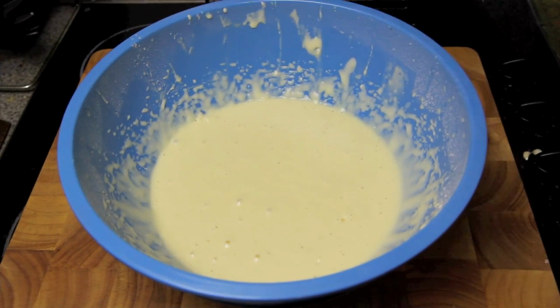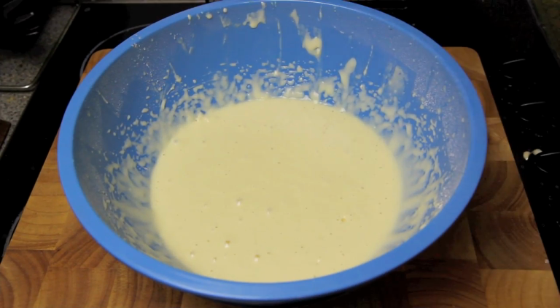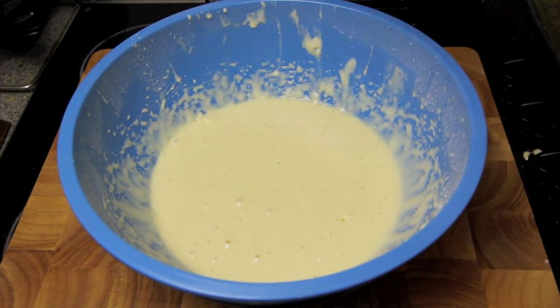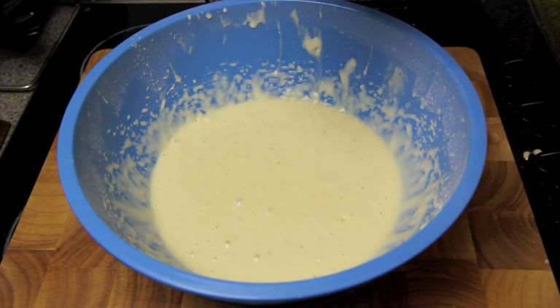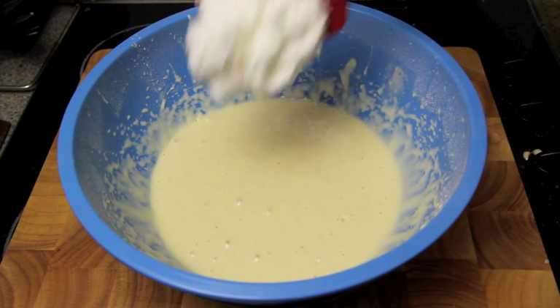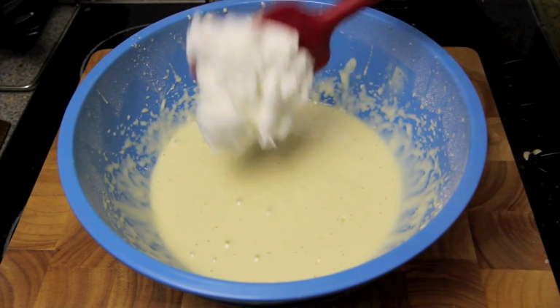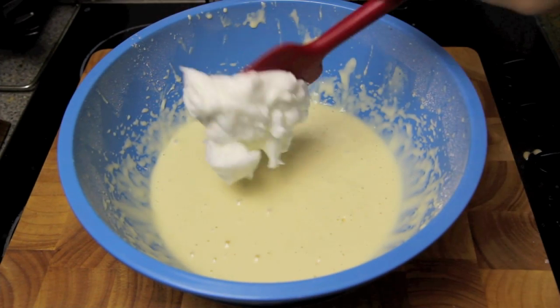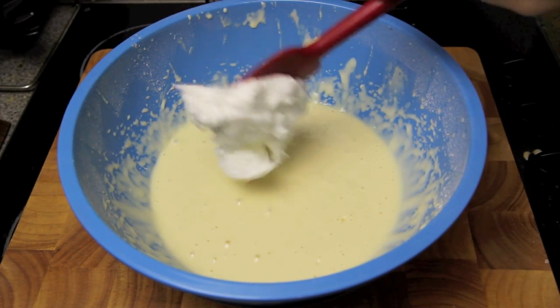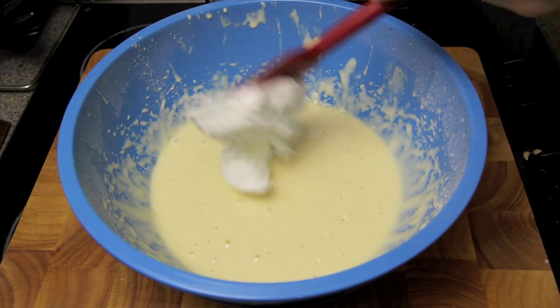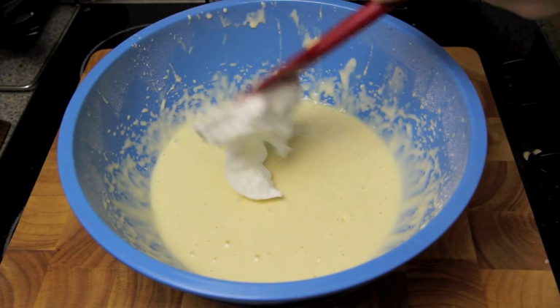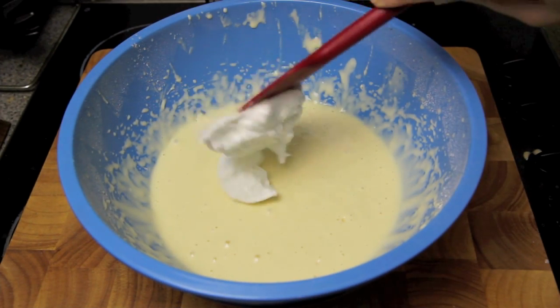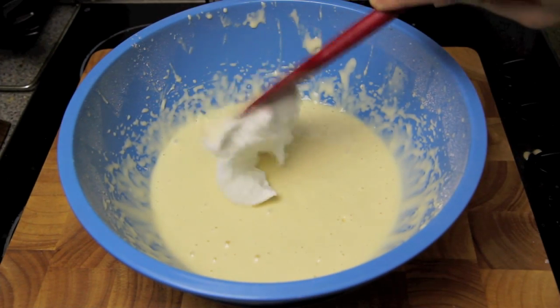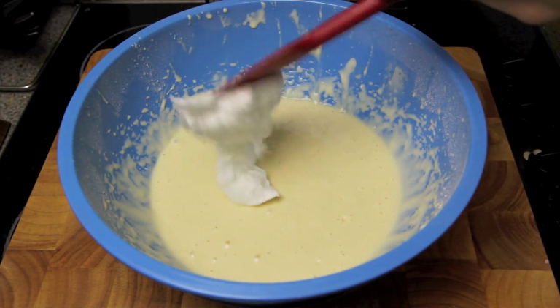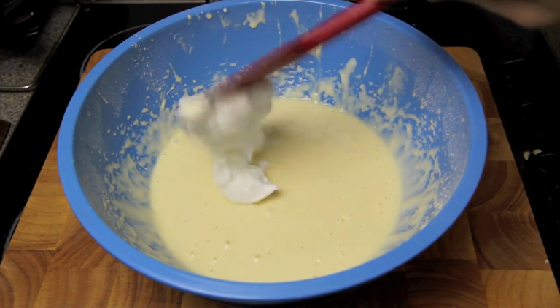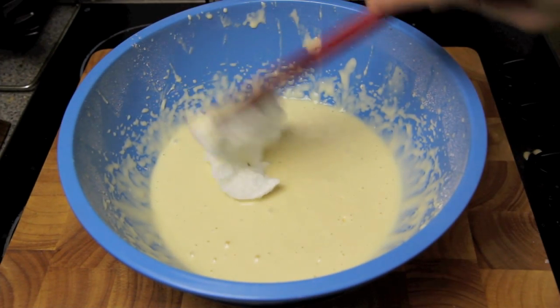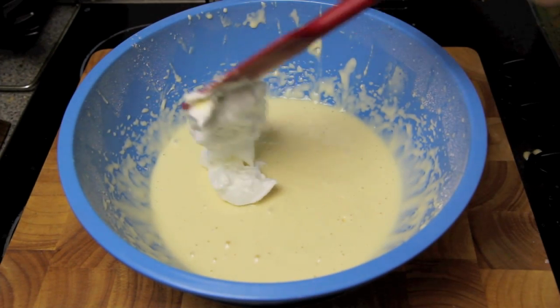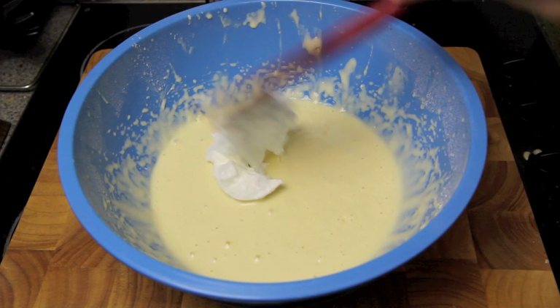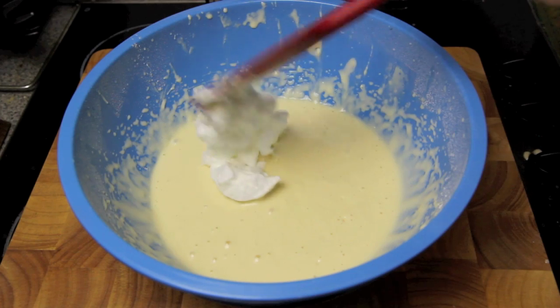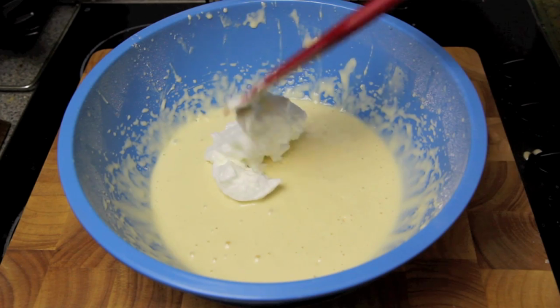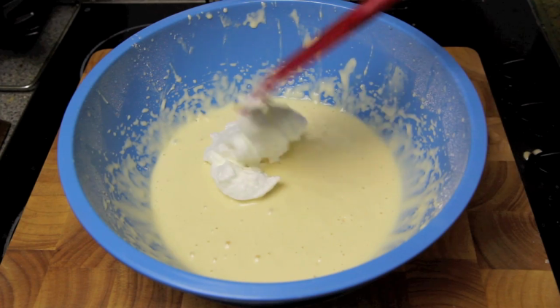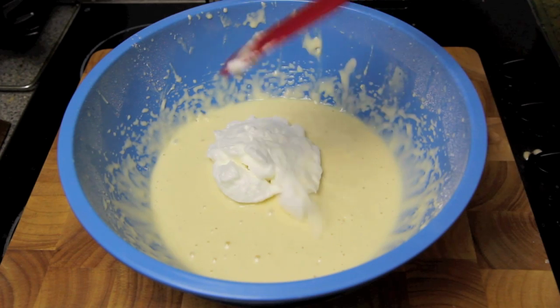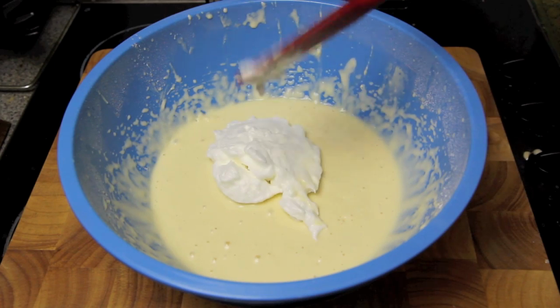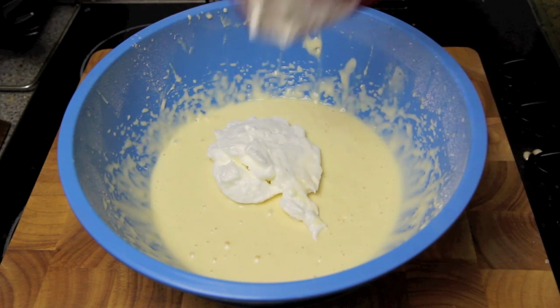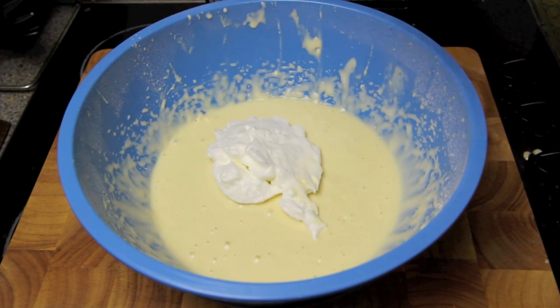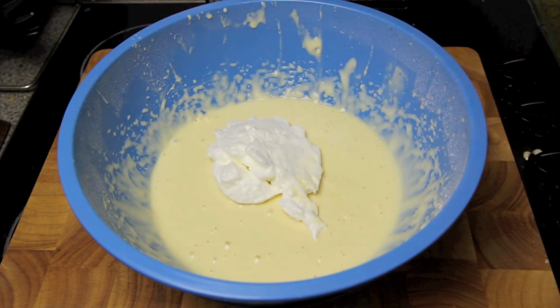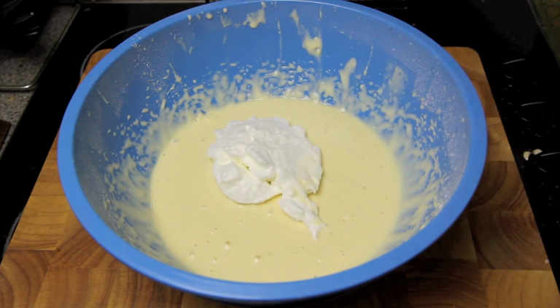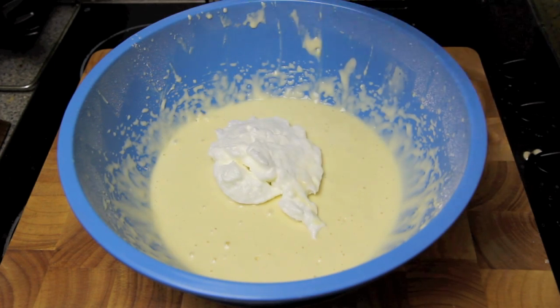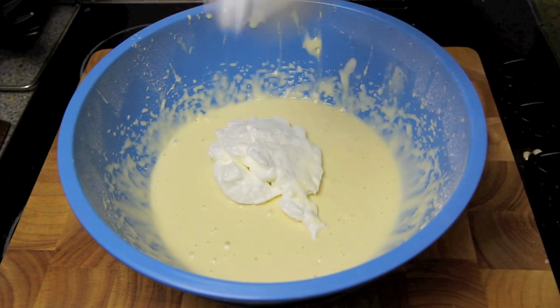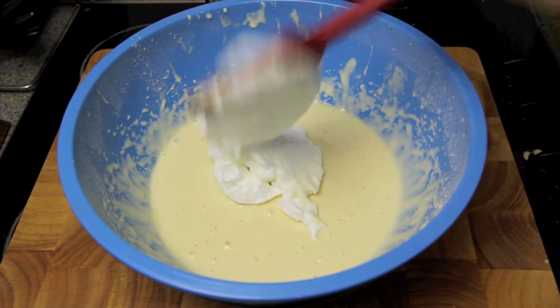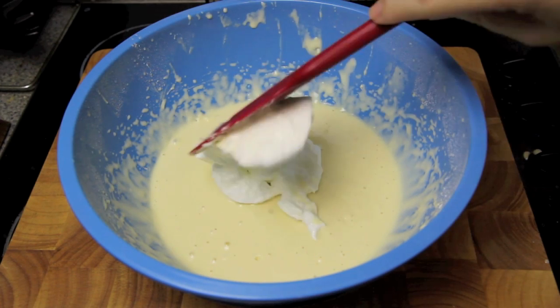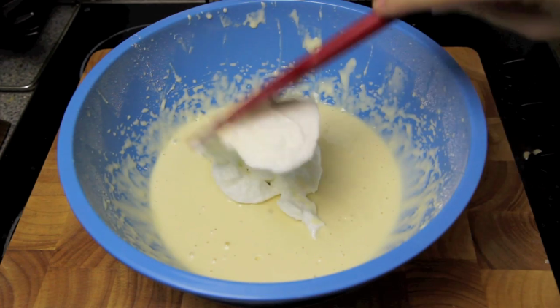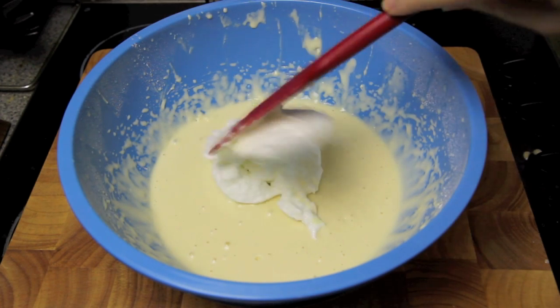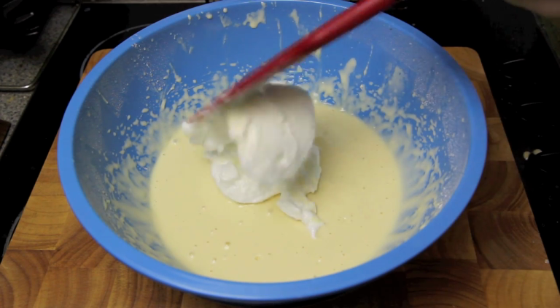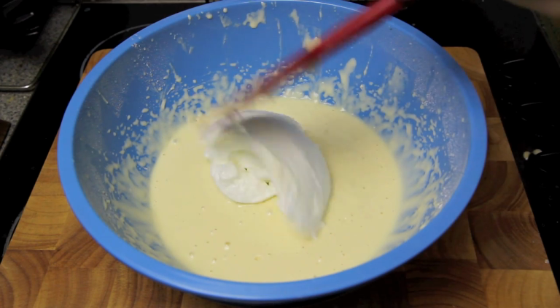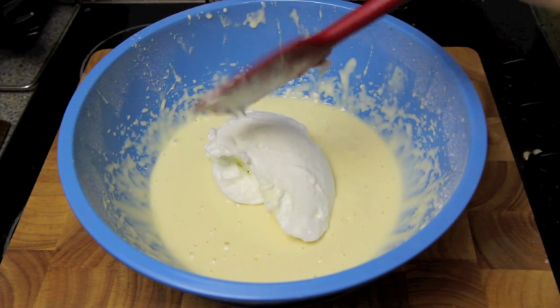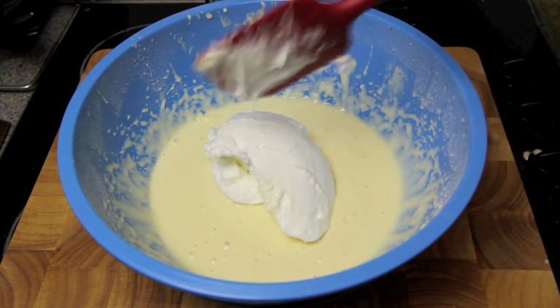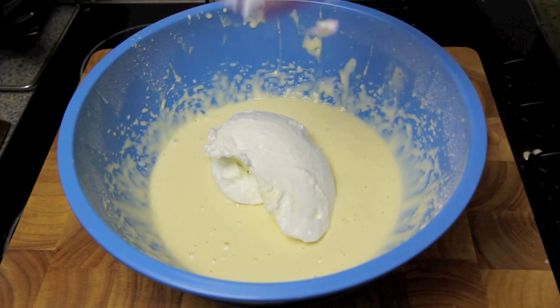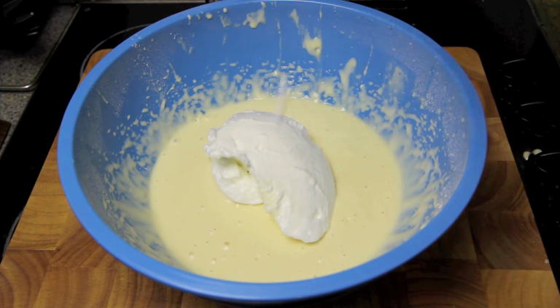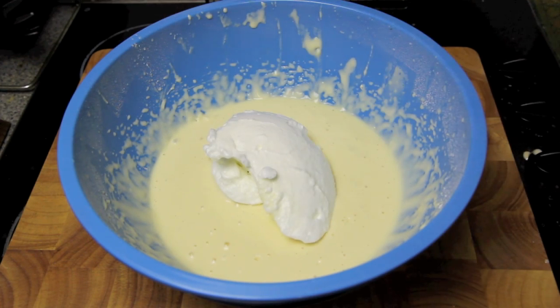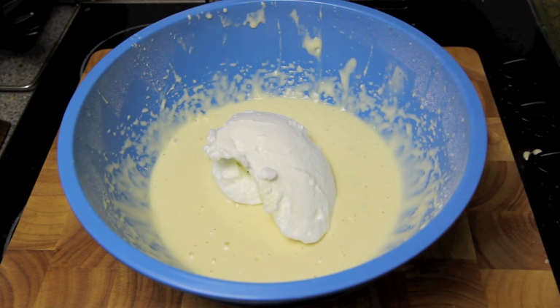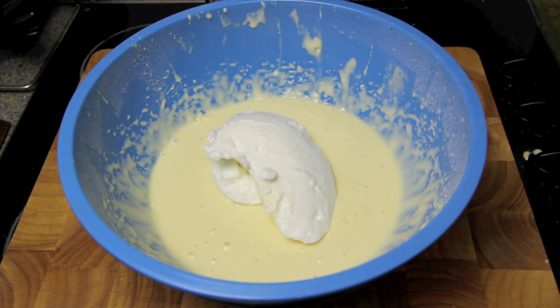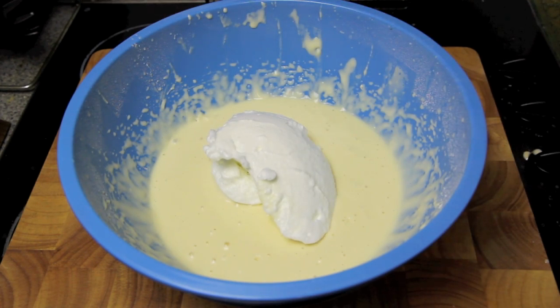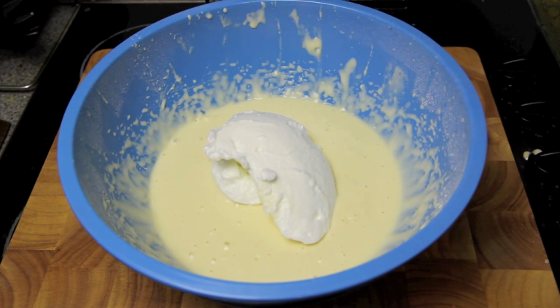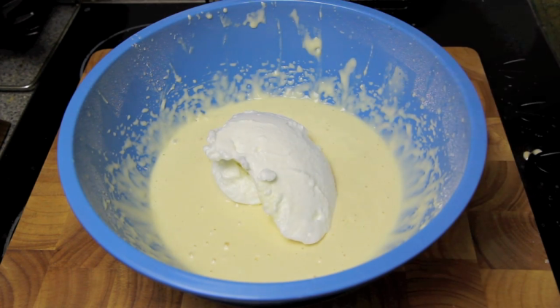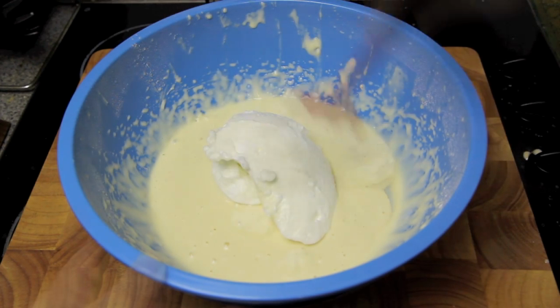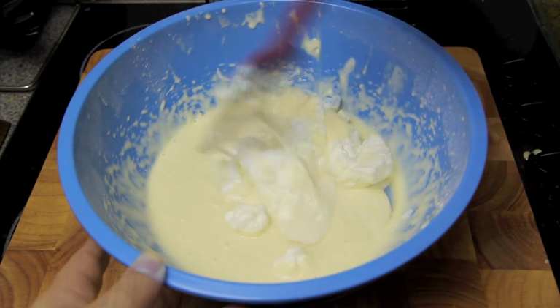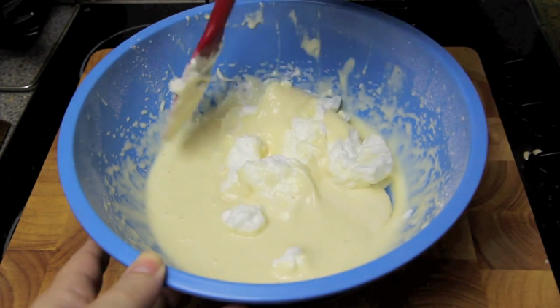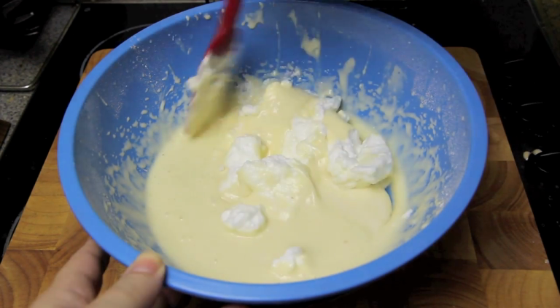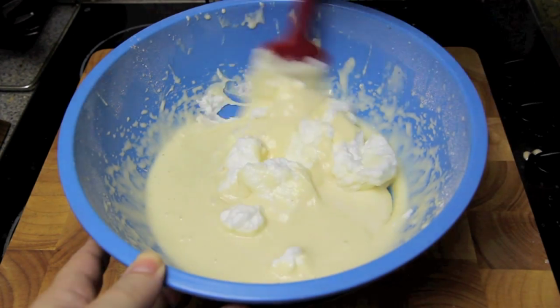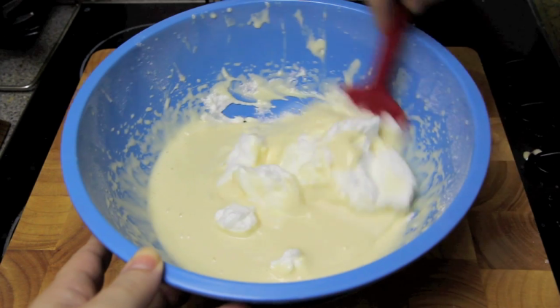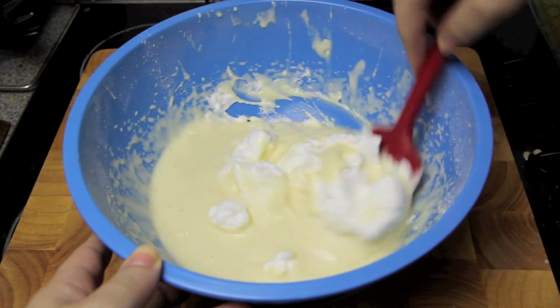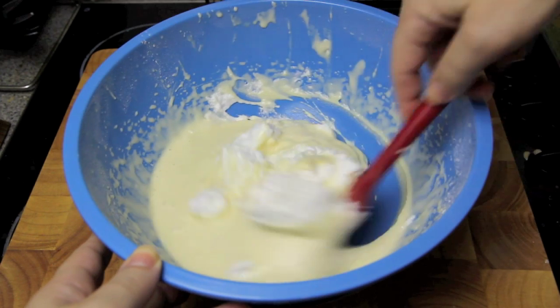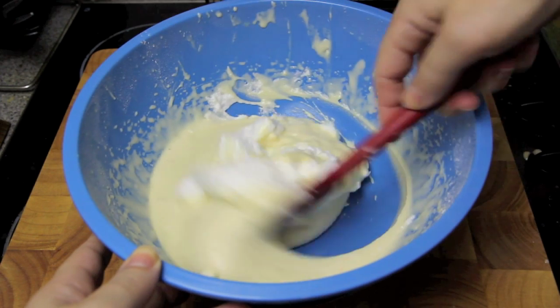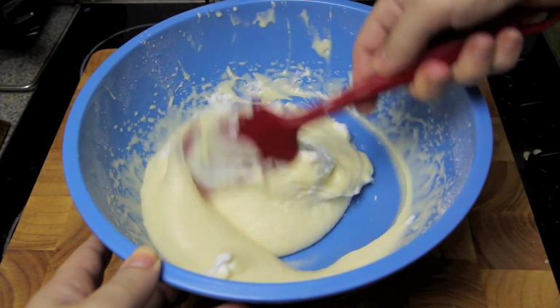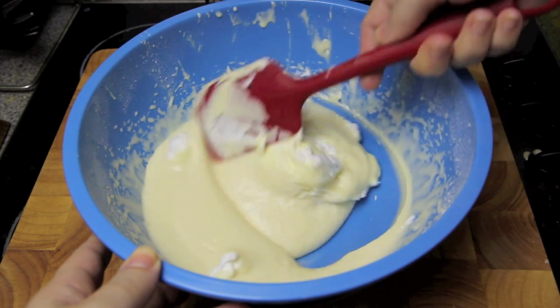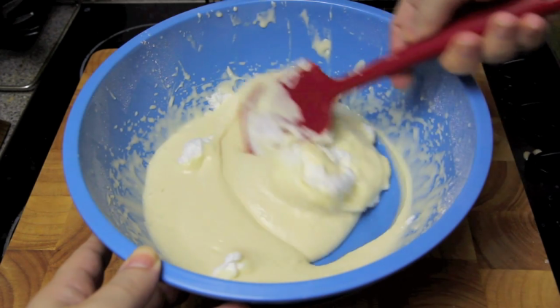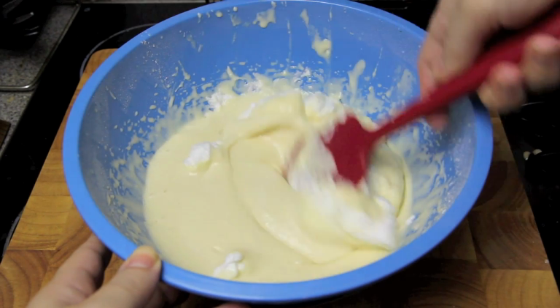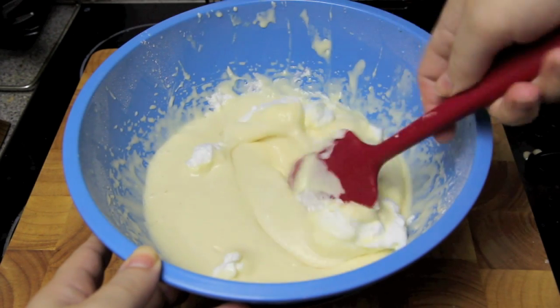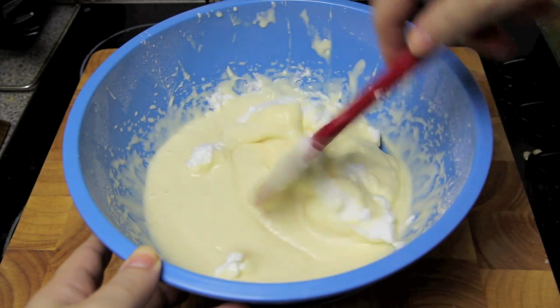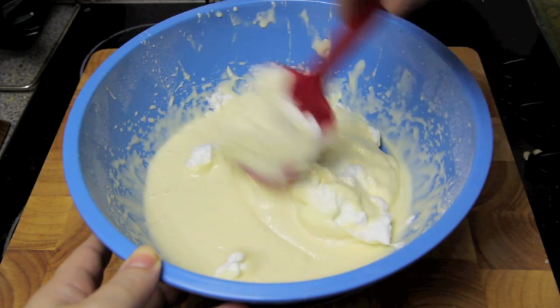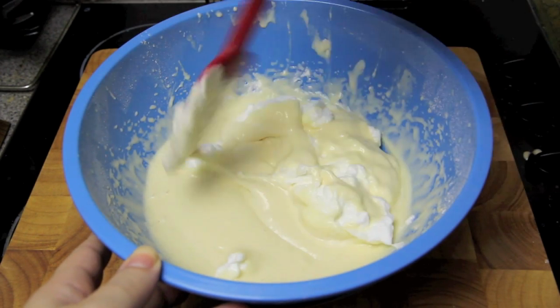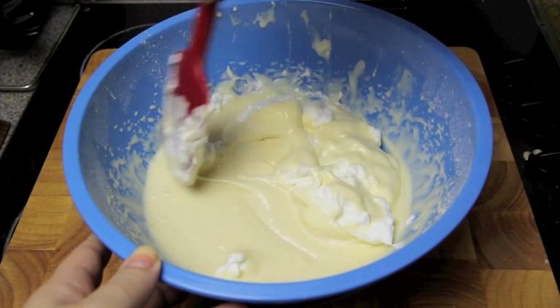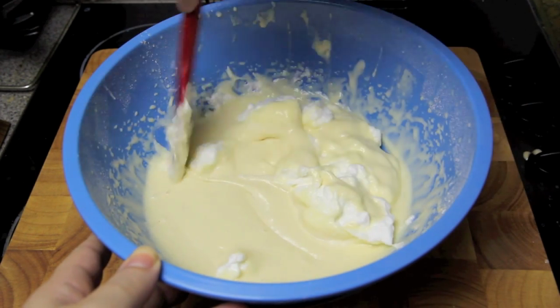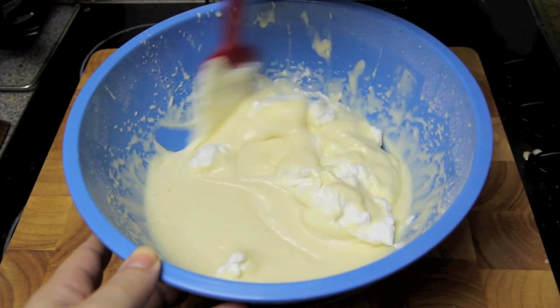Now all we need to do is add in the egg whites and gently fold them through the mixture.